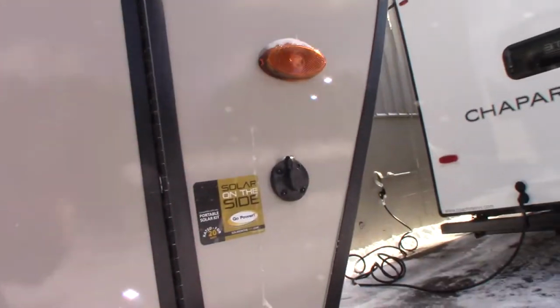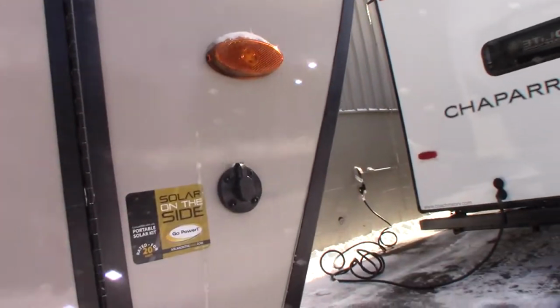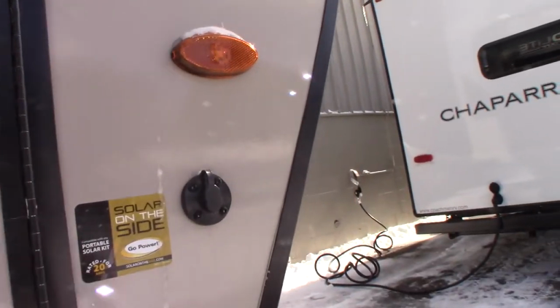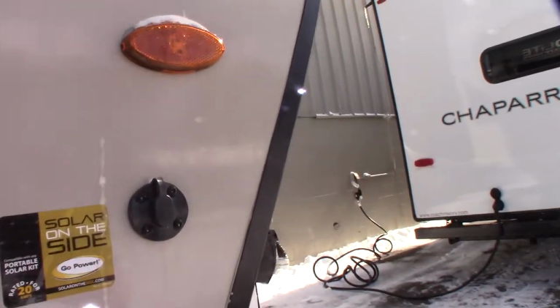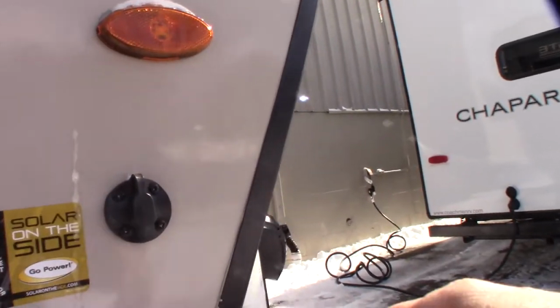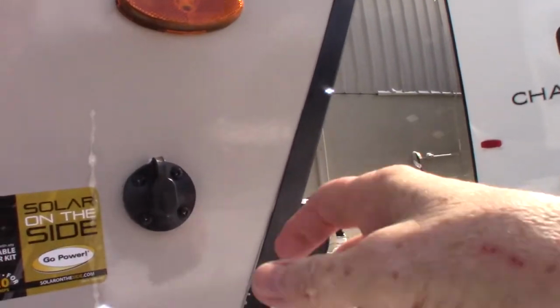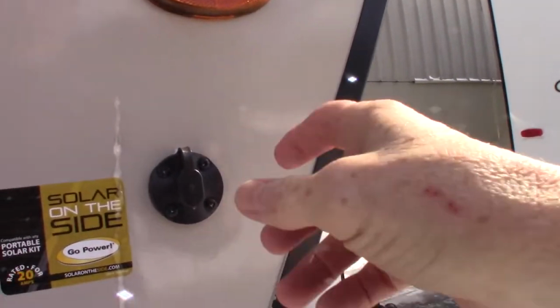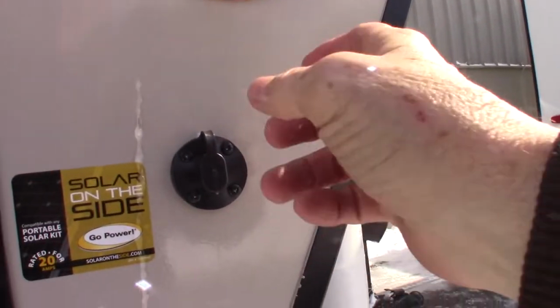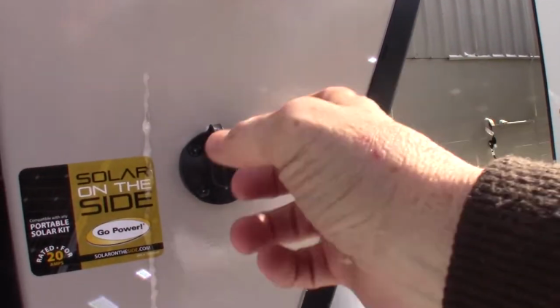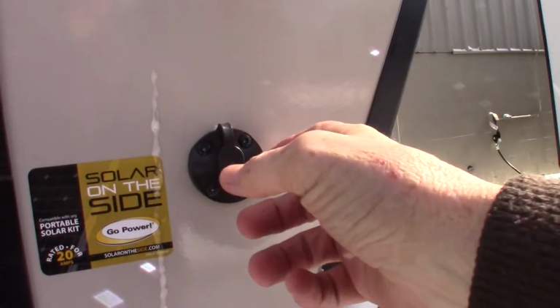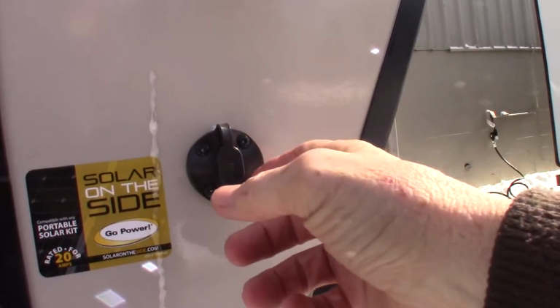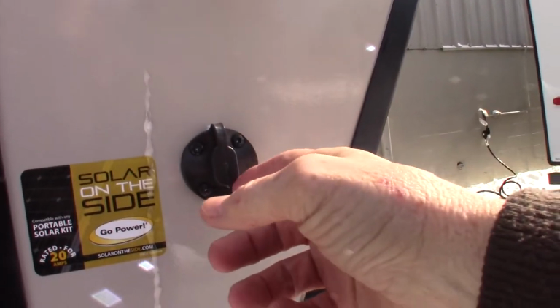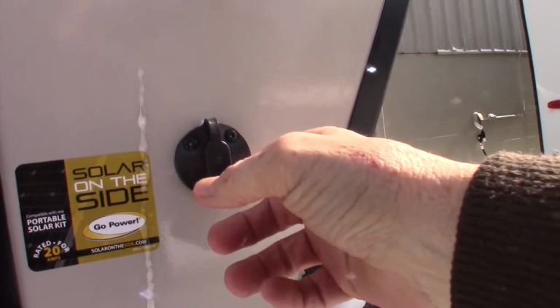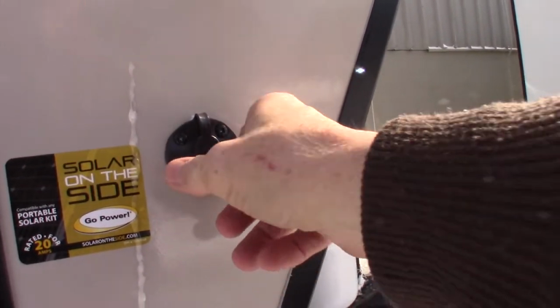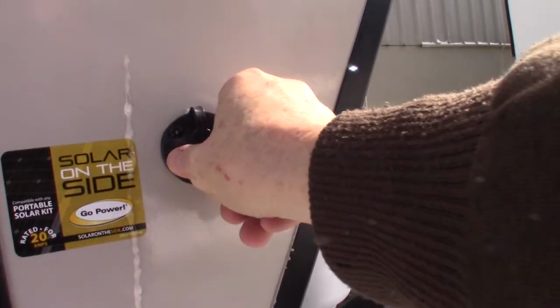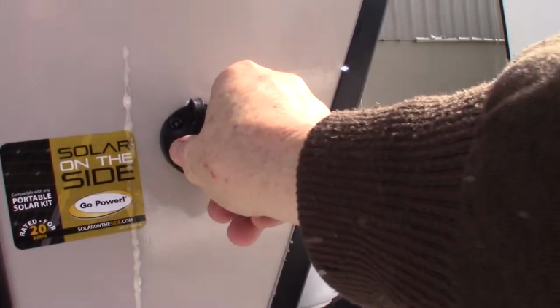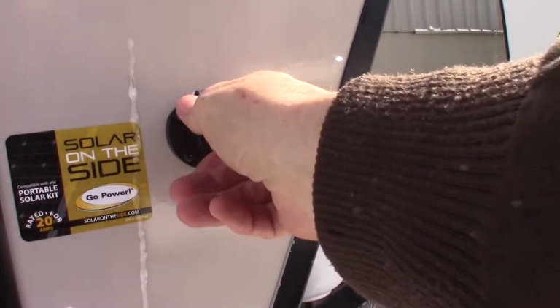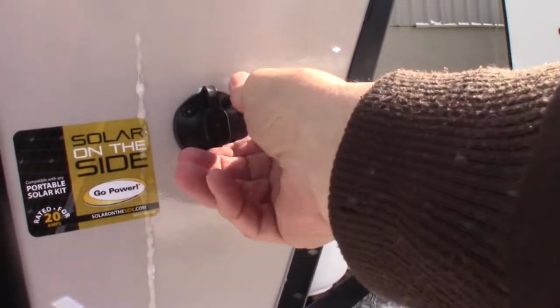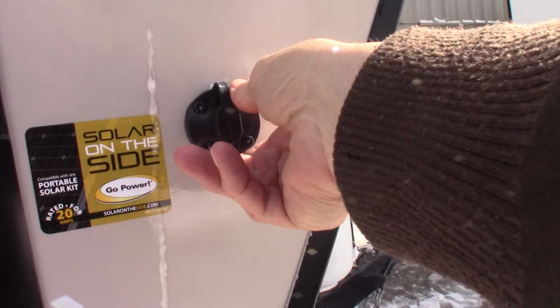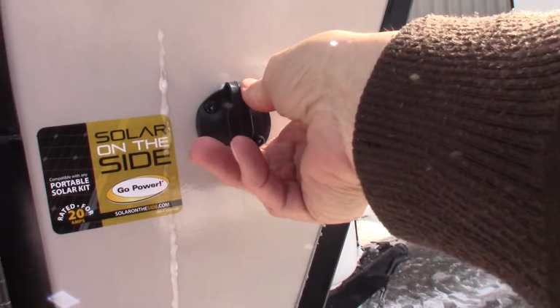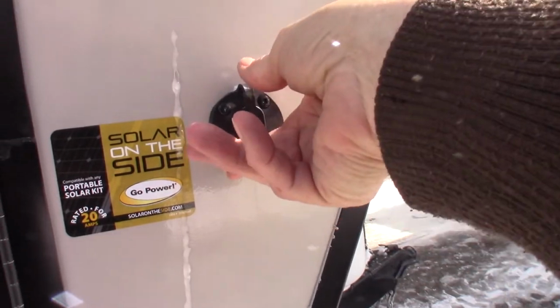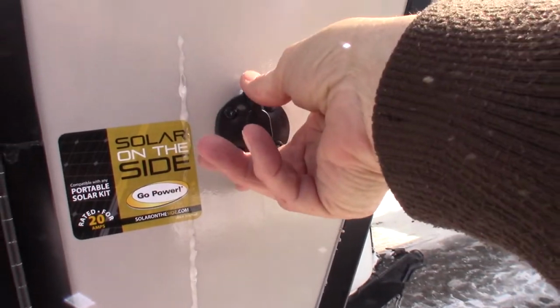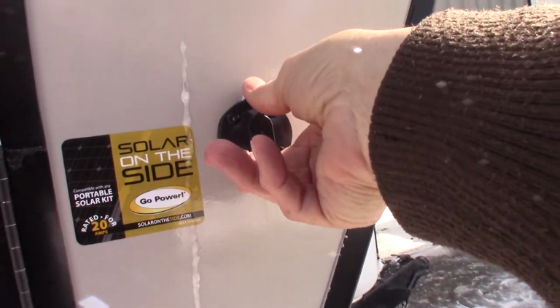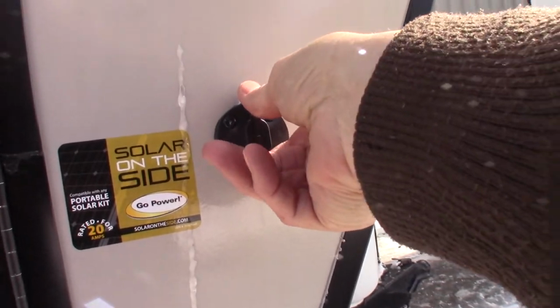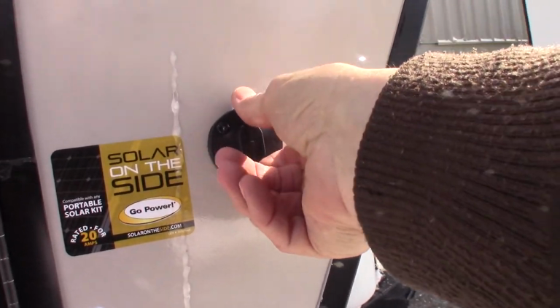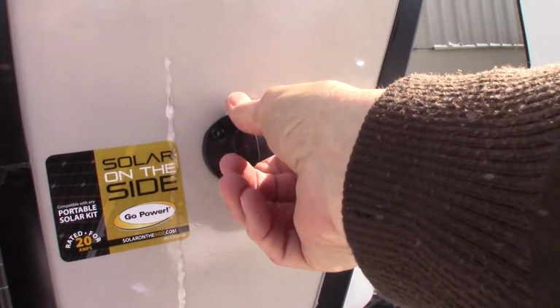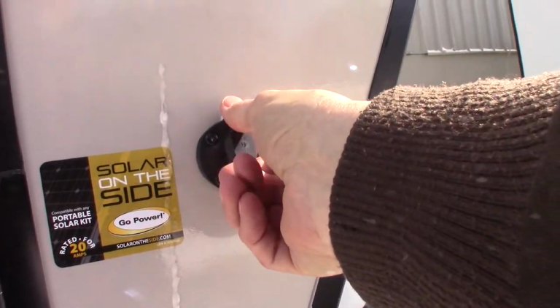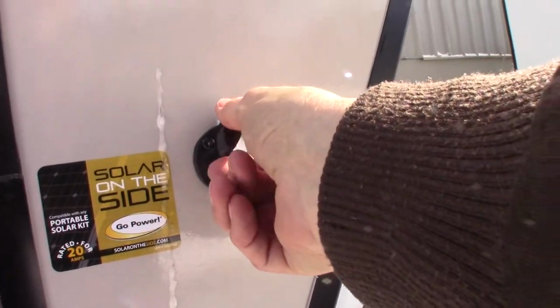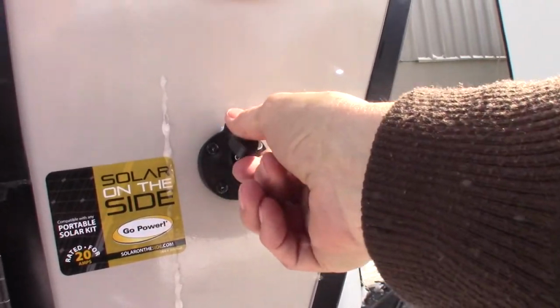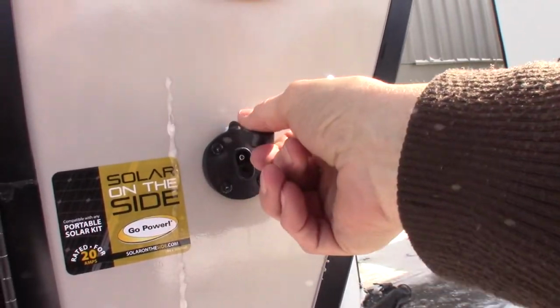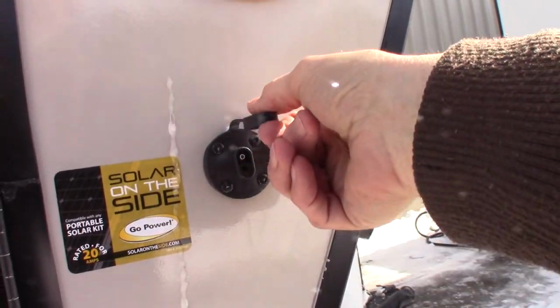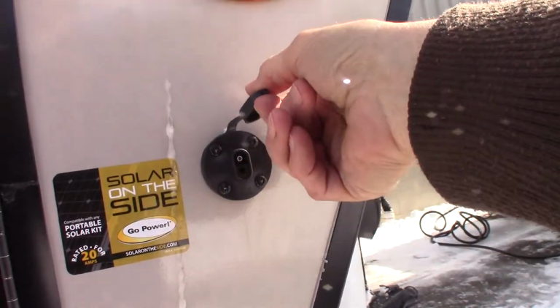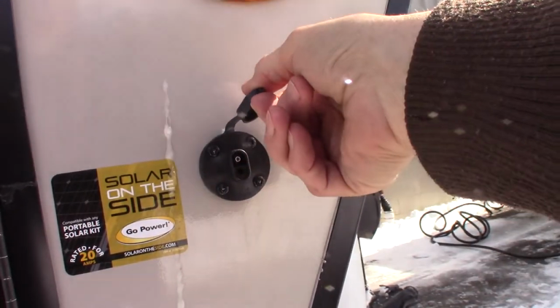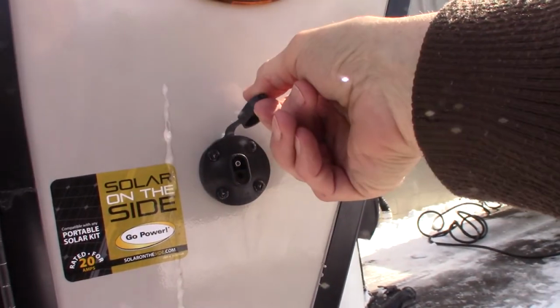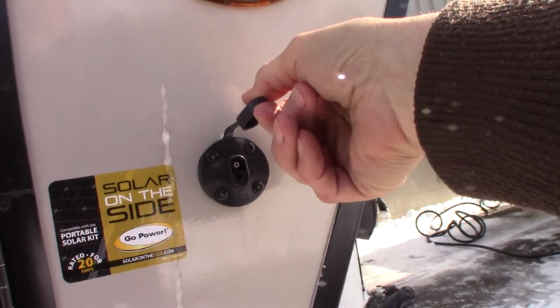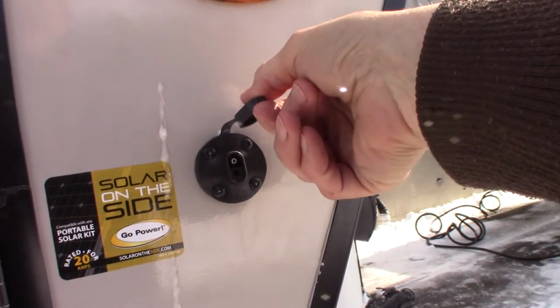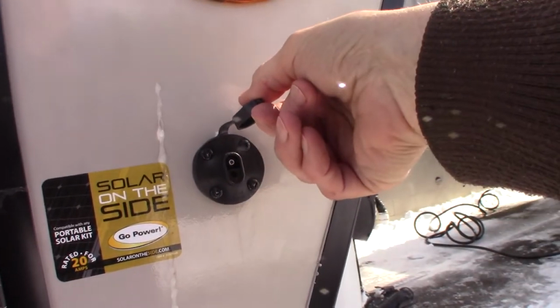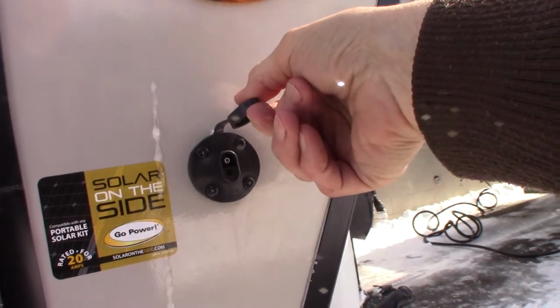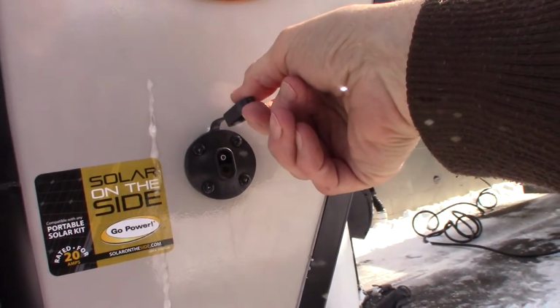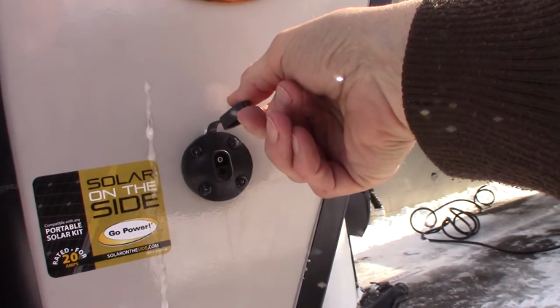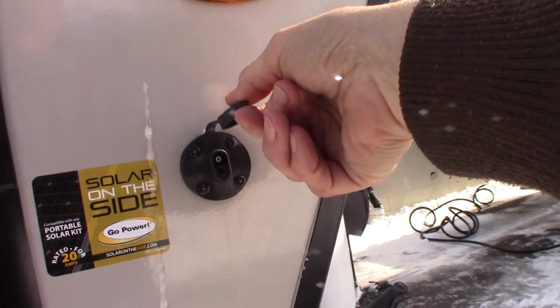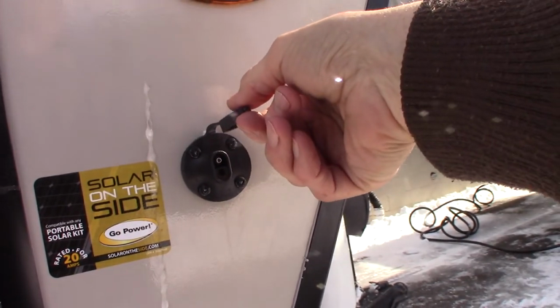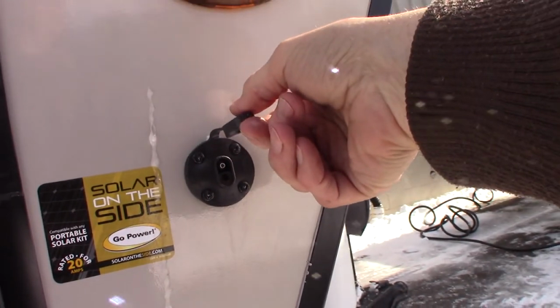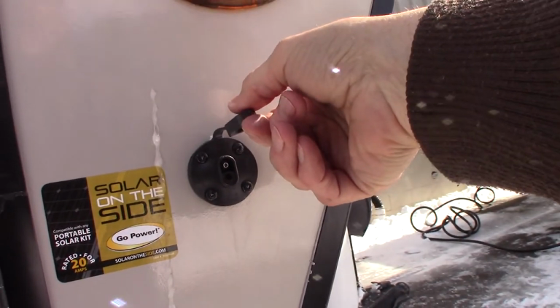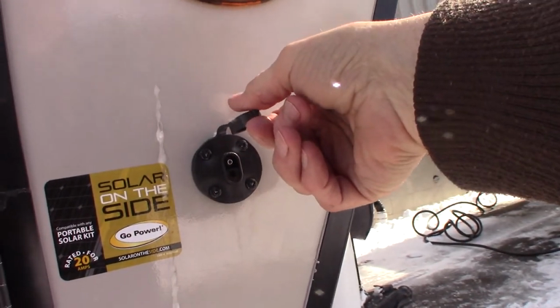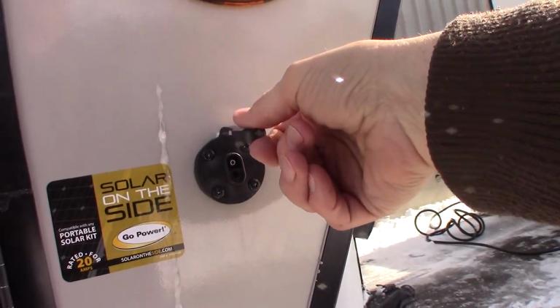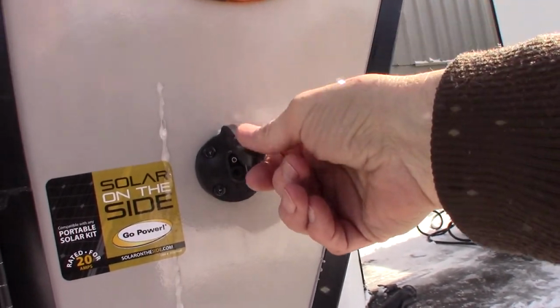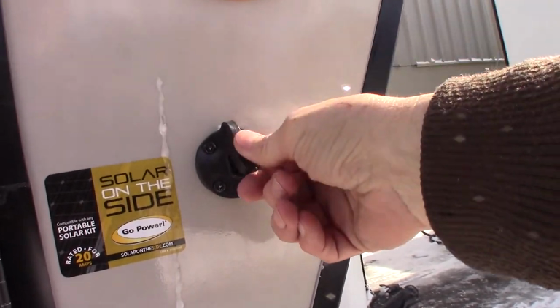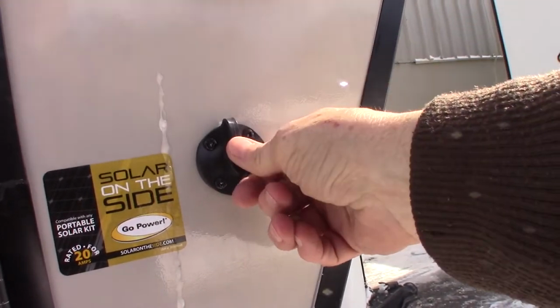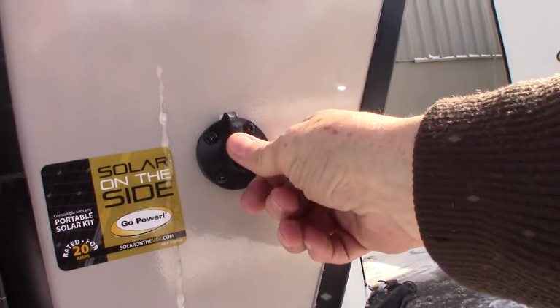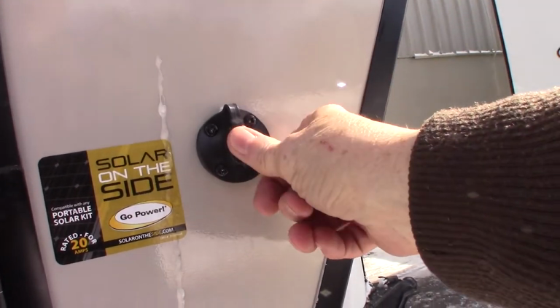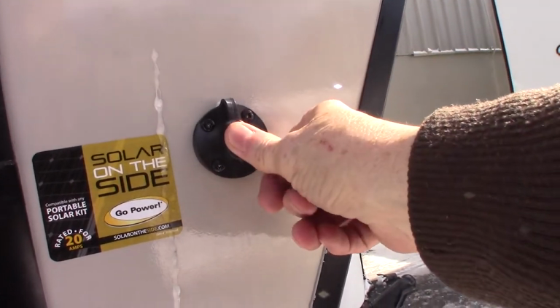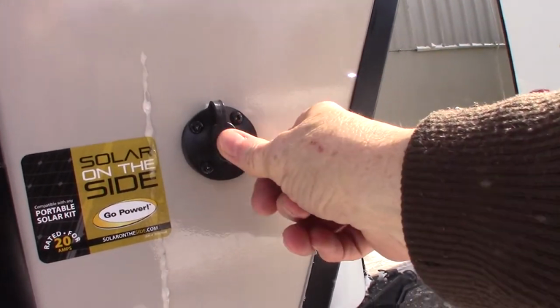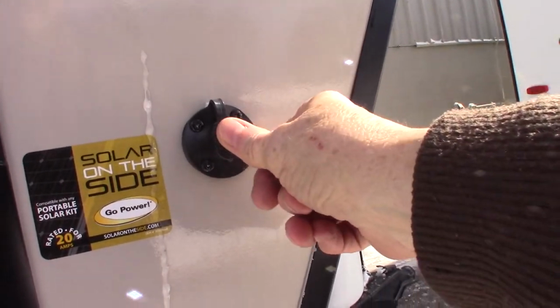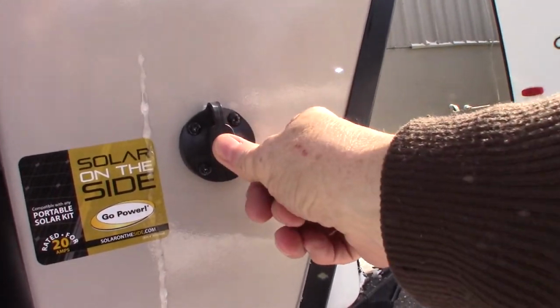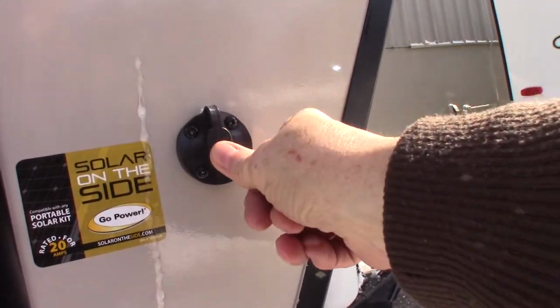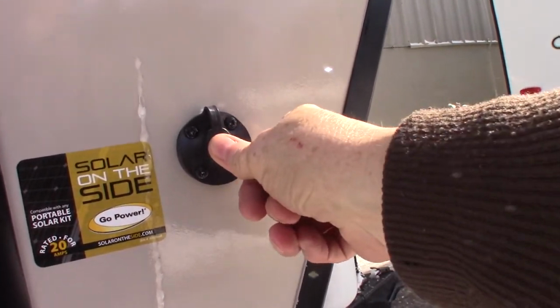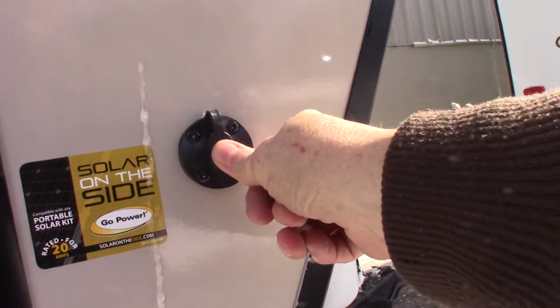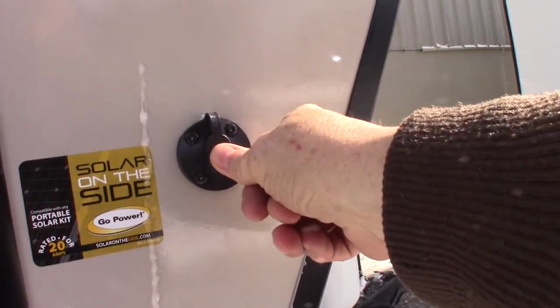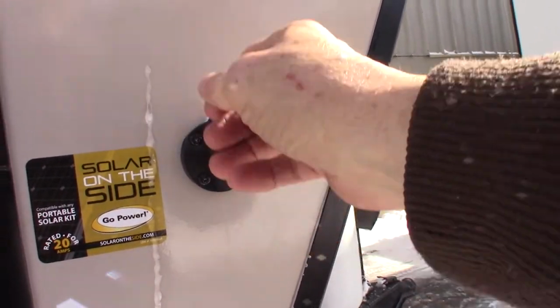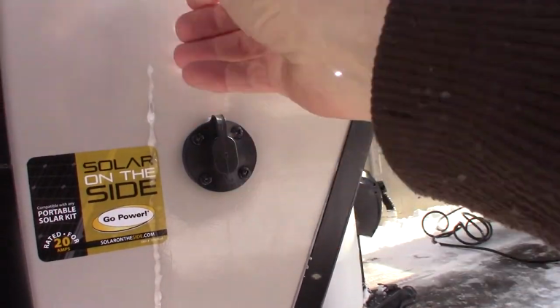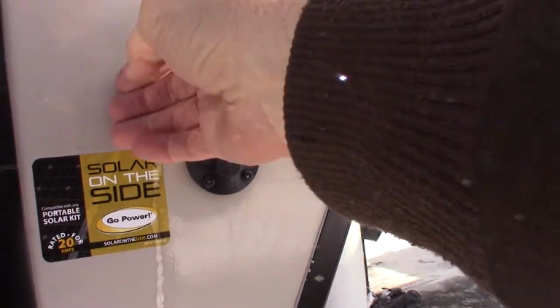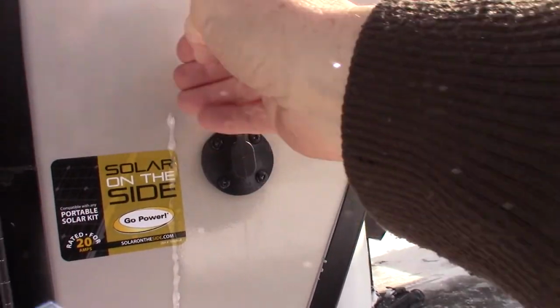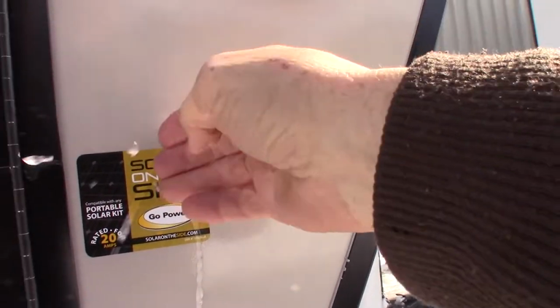If you wanted to get a solar battery charger — just a panel to charge your battery — it would plug in right there.